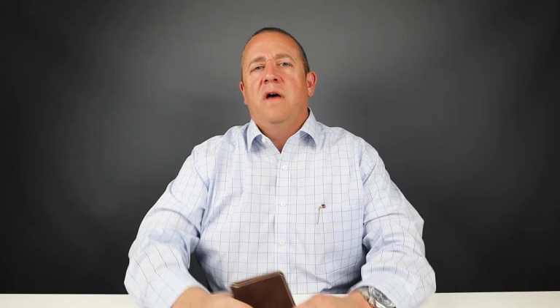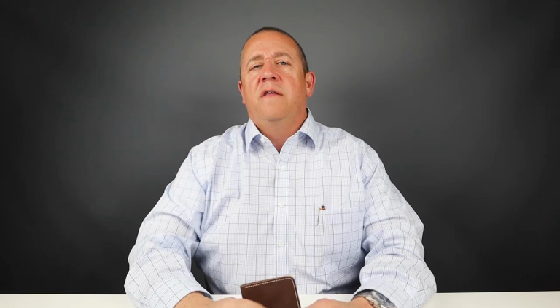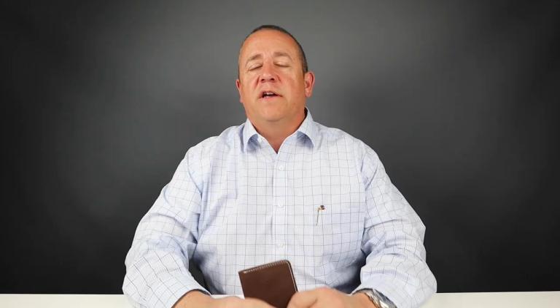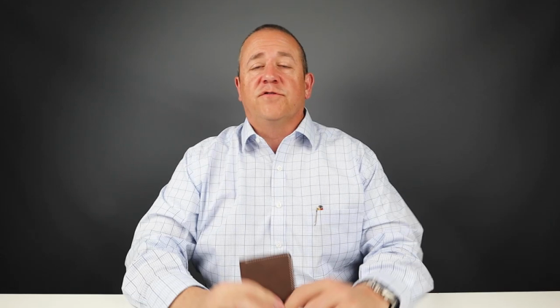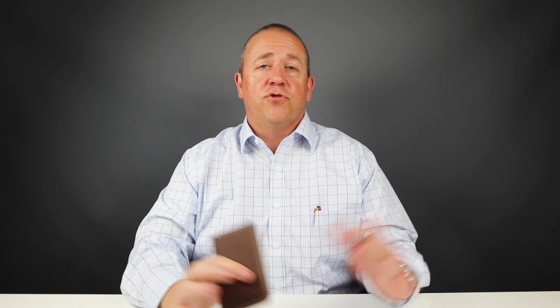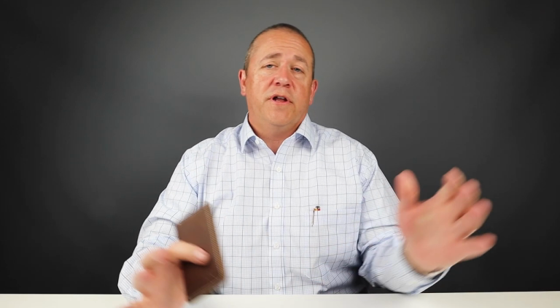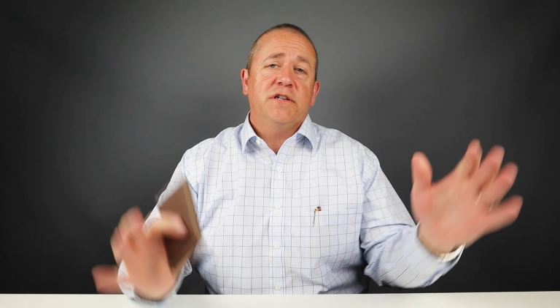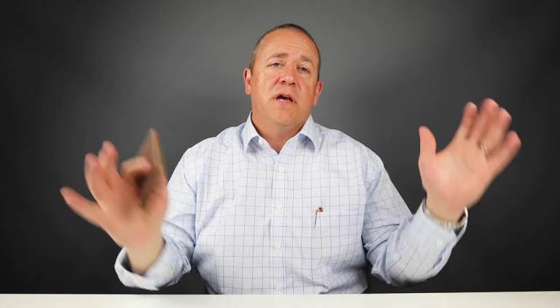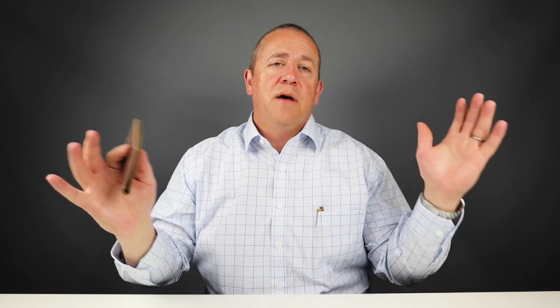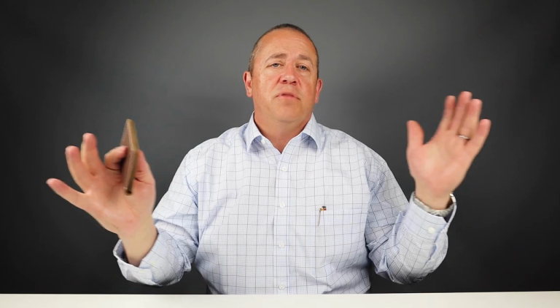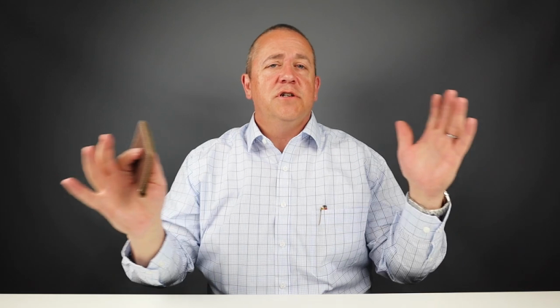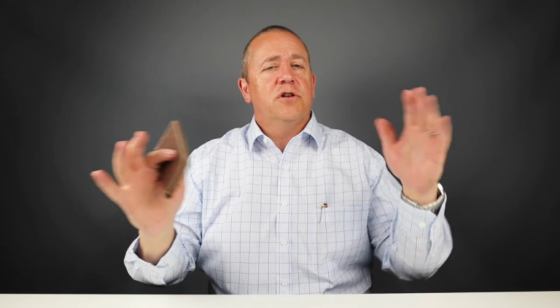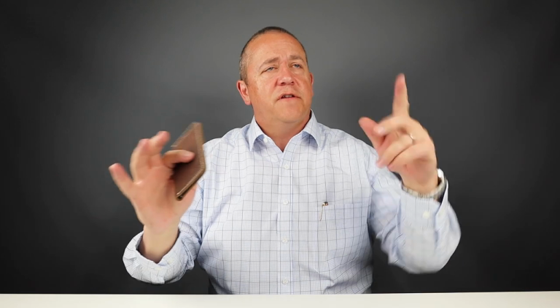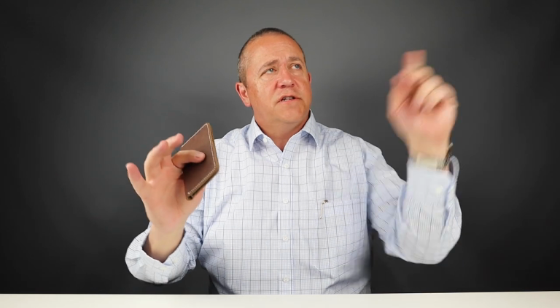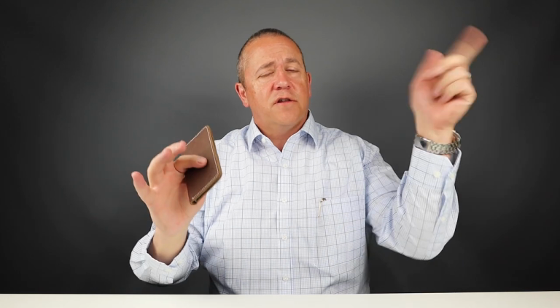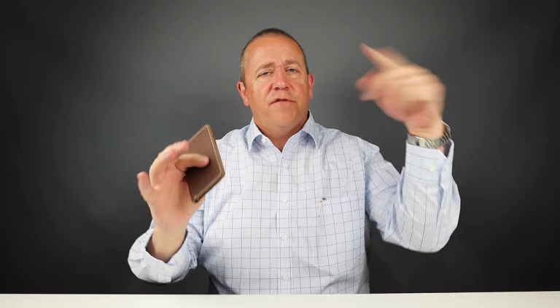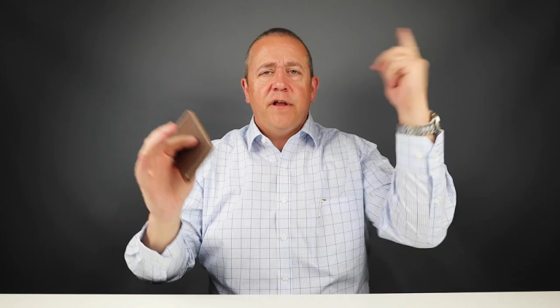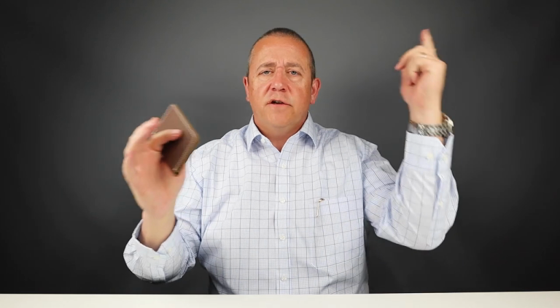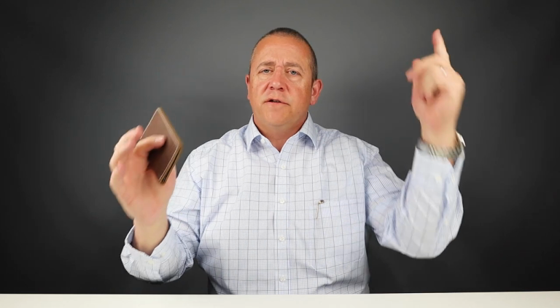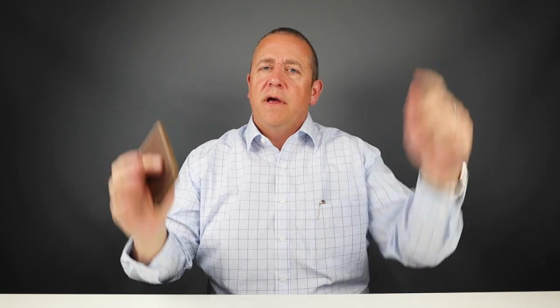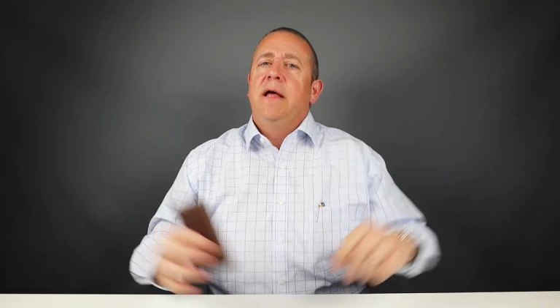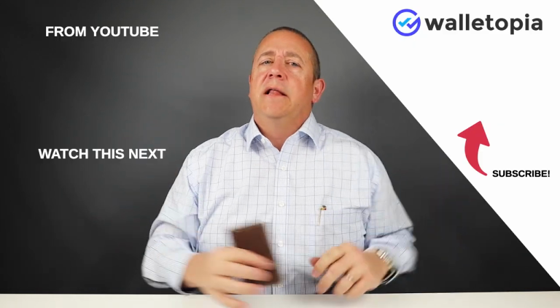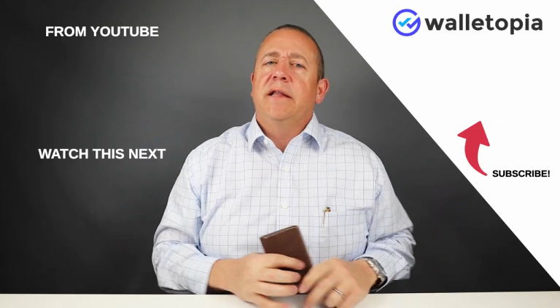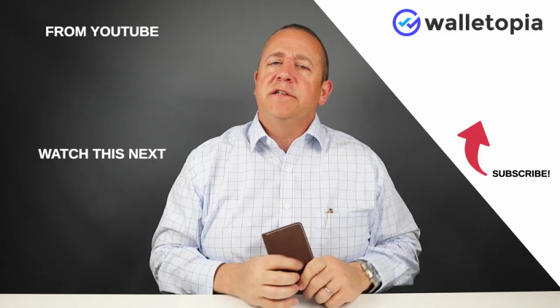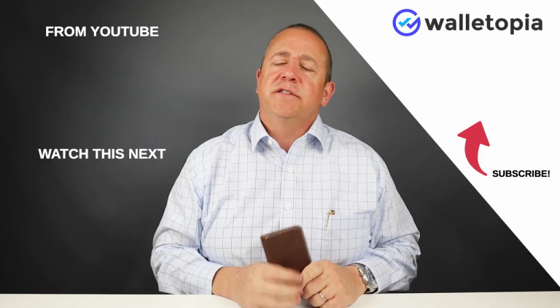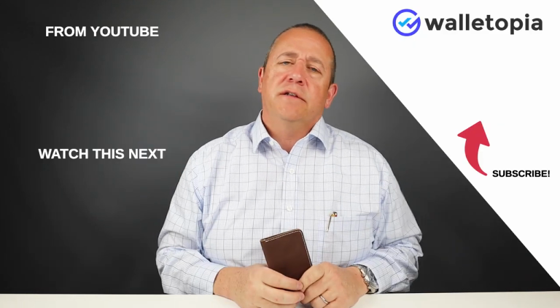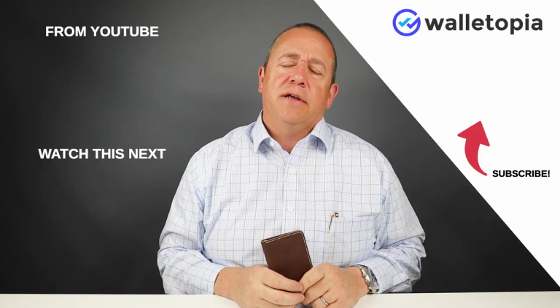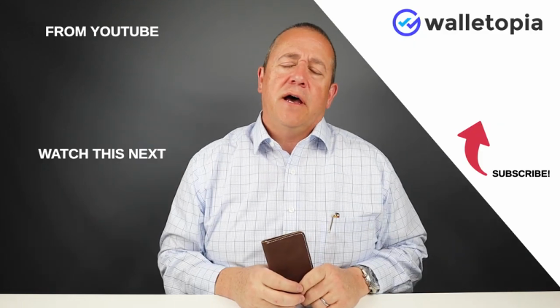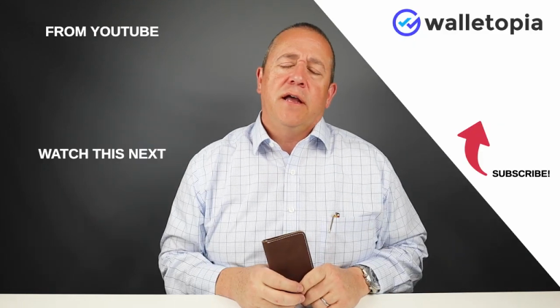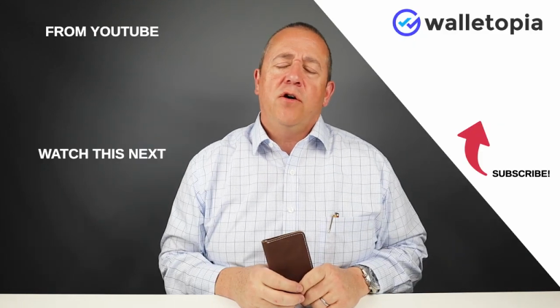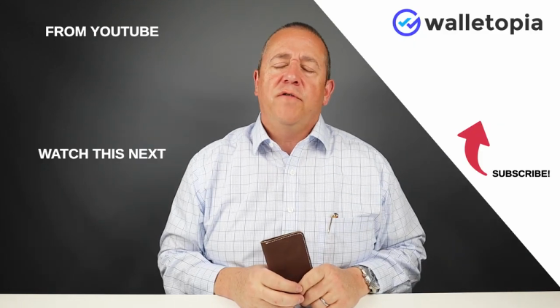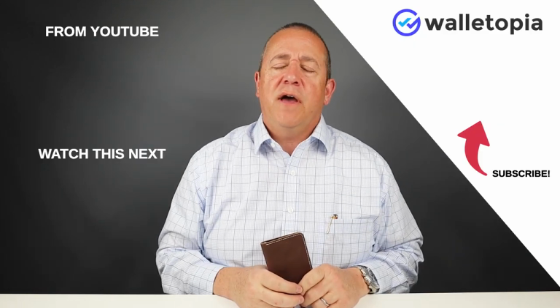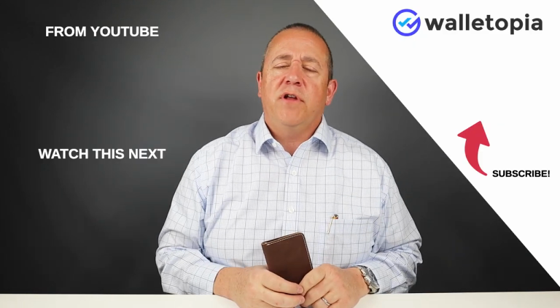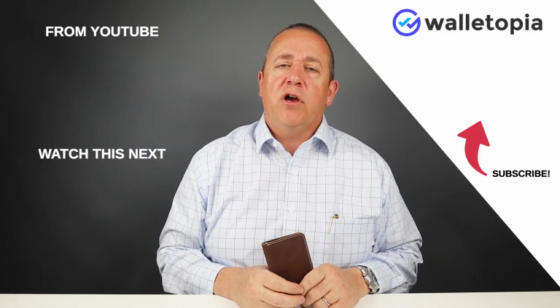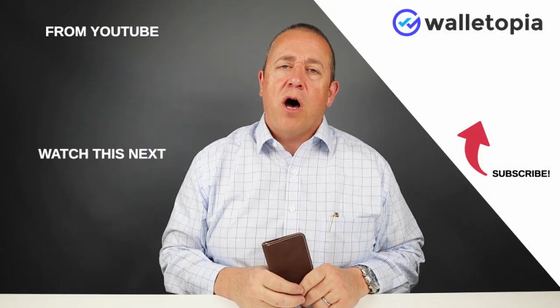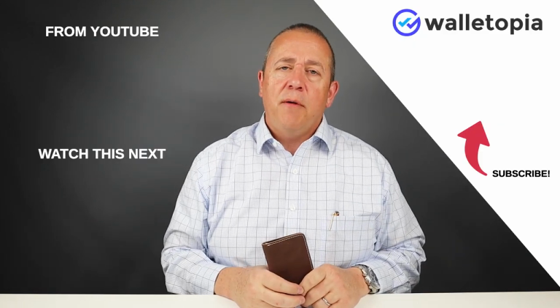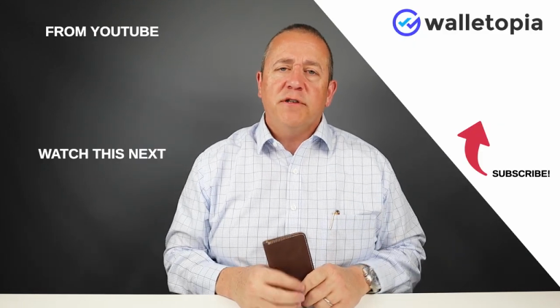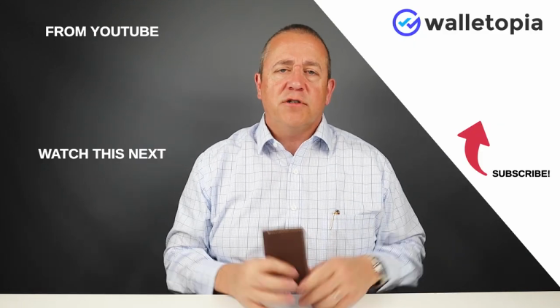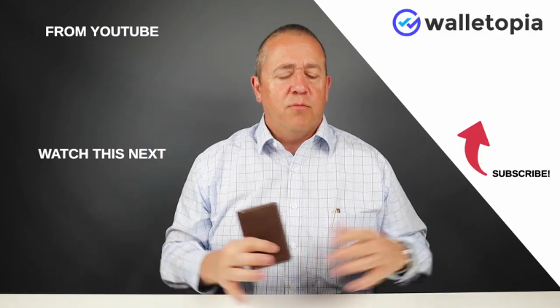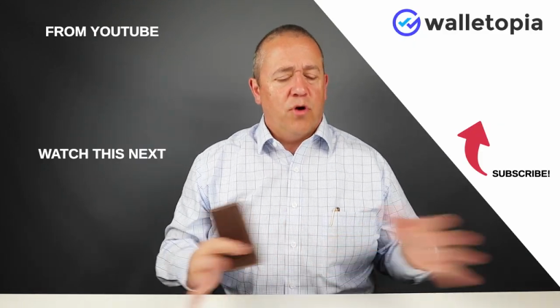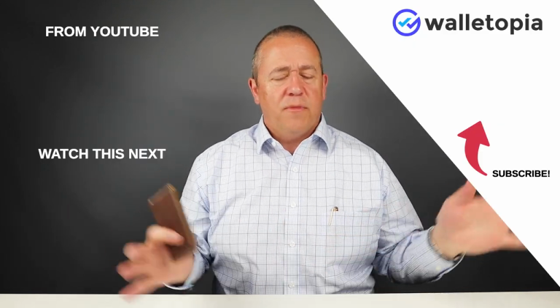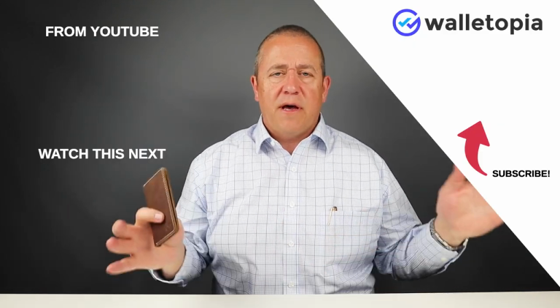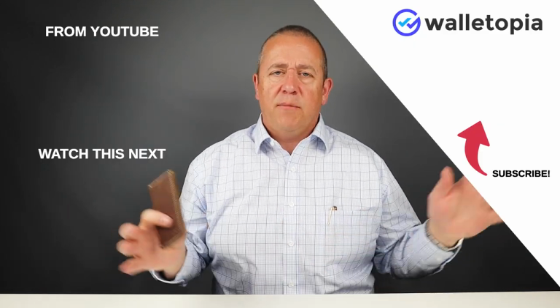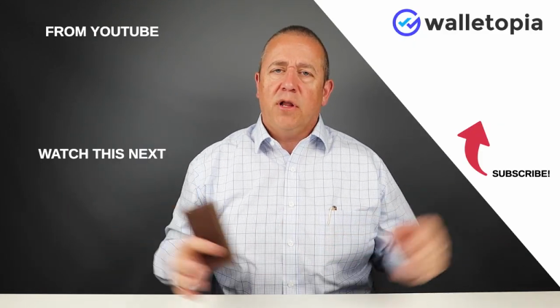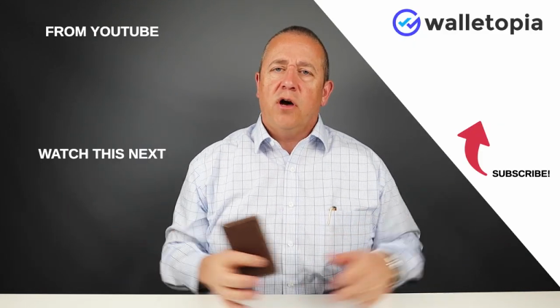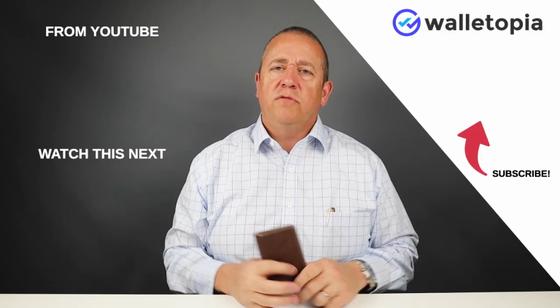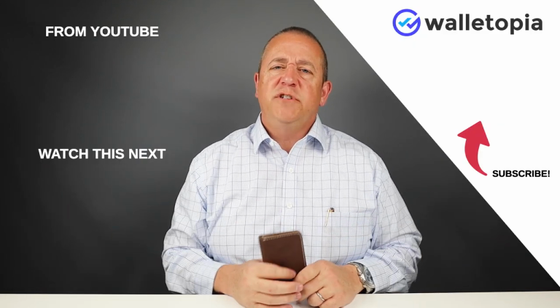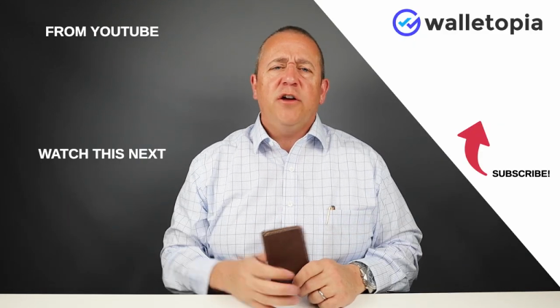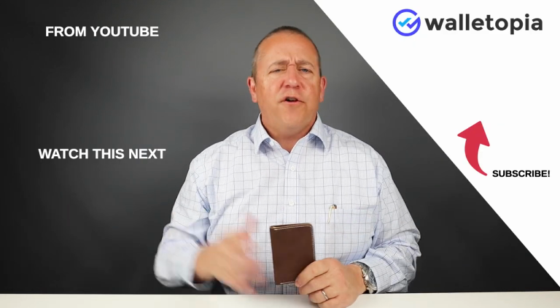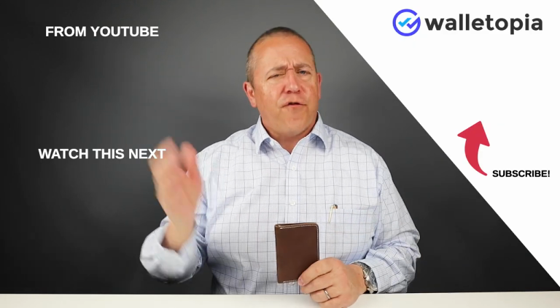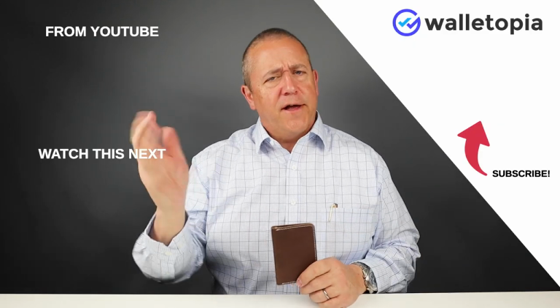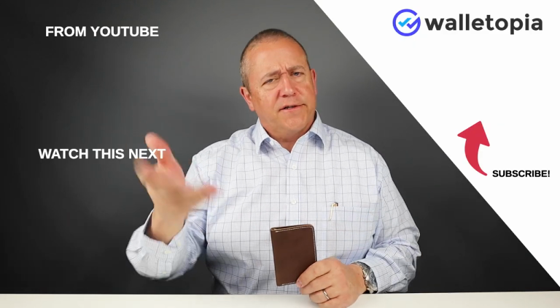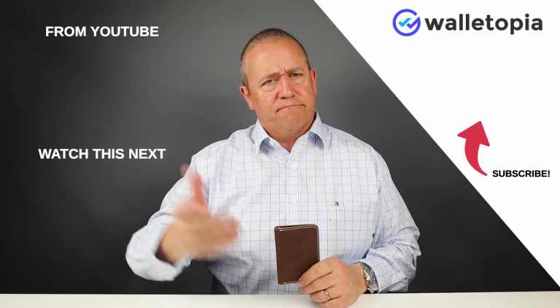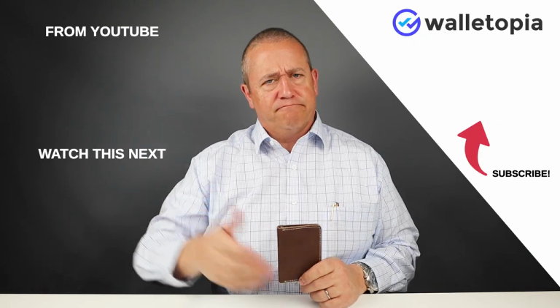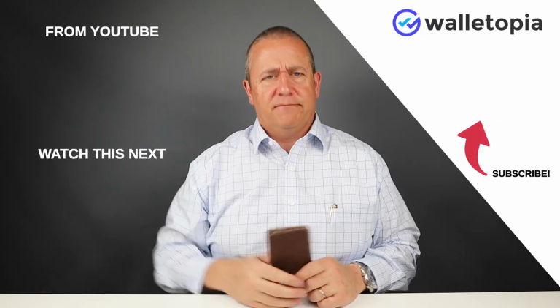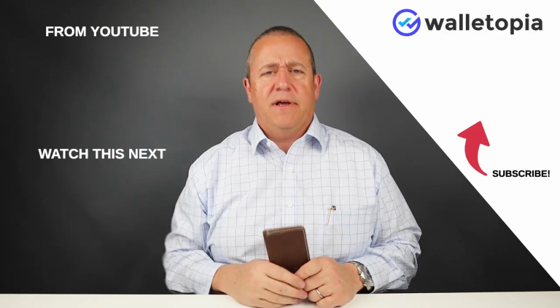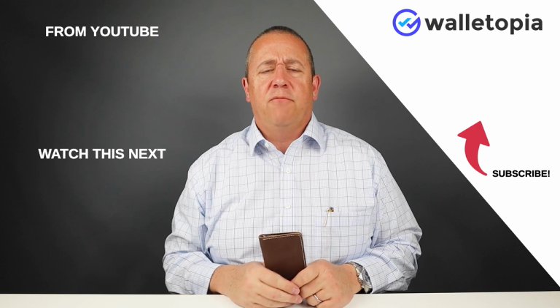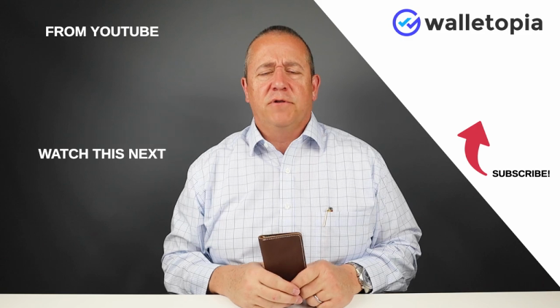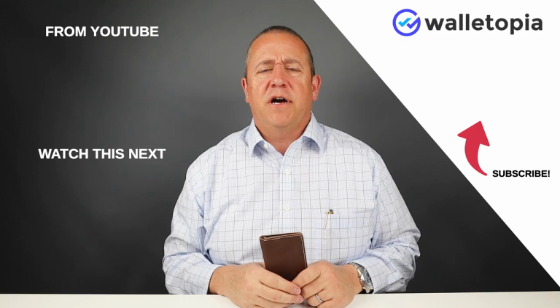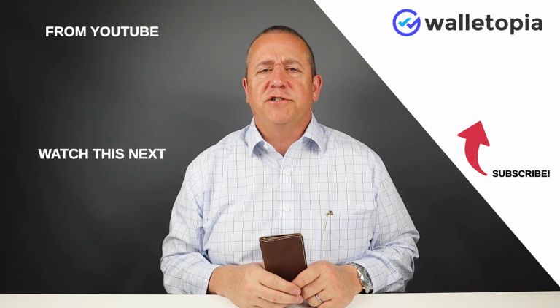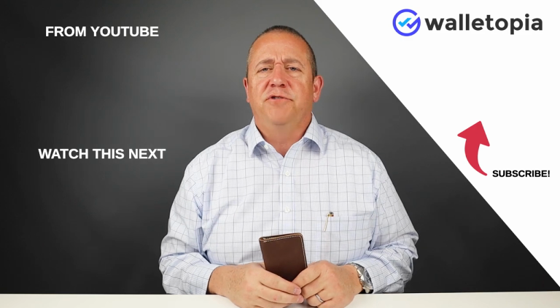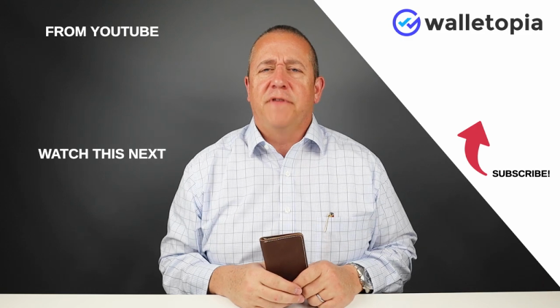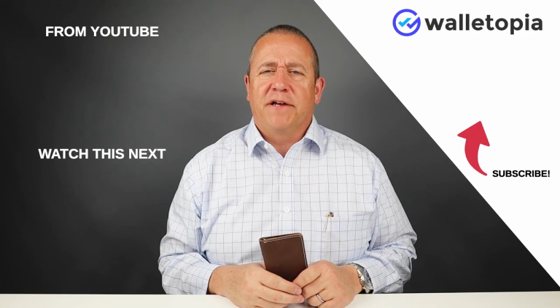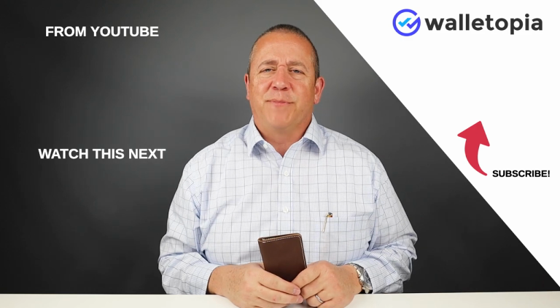Thanks for joining us. Please look at these other videos. Let us know if you have any comments — put them down below, tell your friends, and we'll talk soon. Thanks.